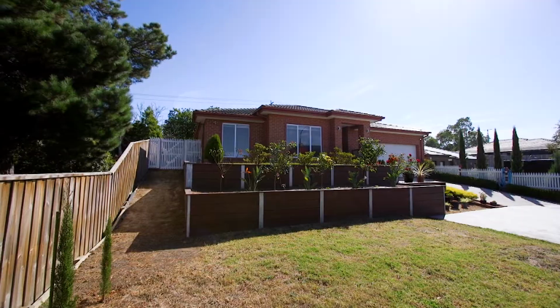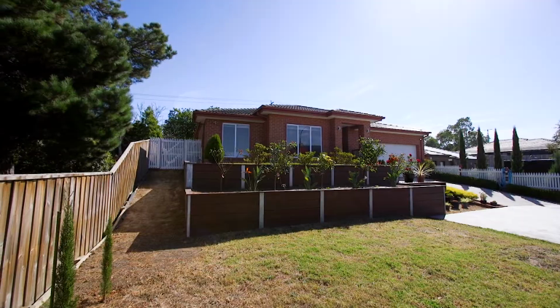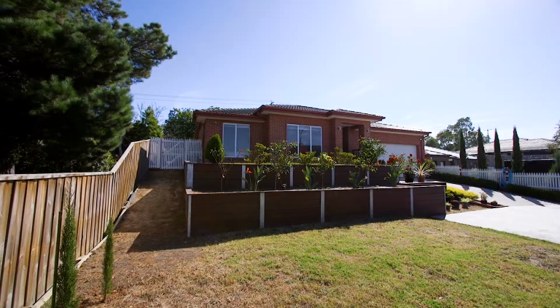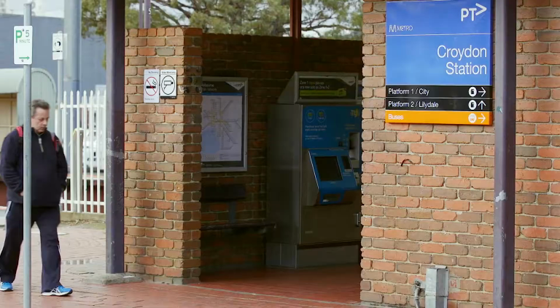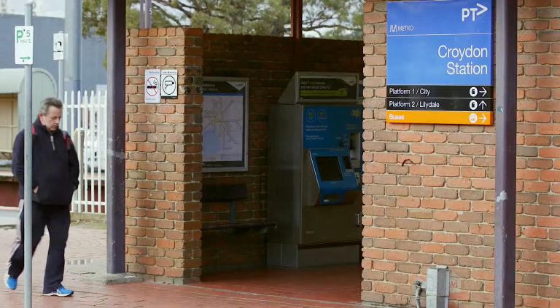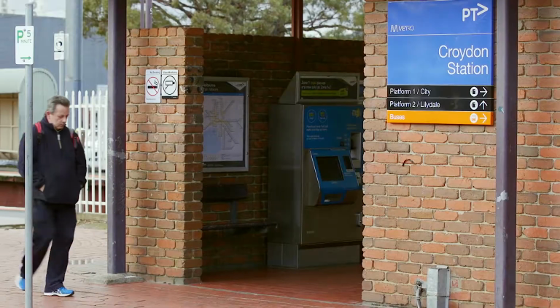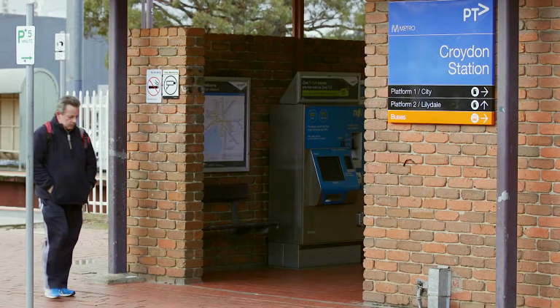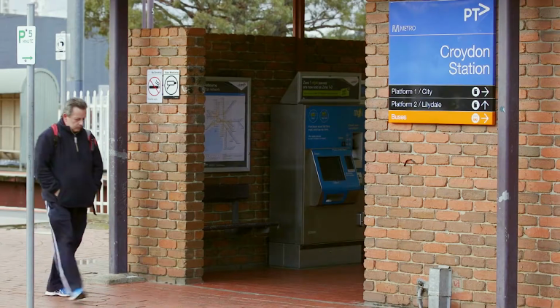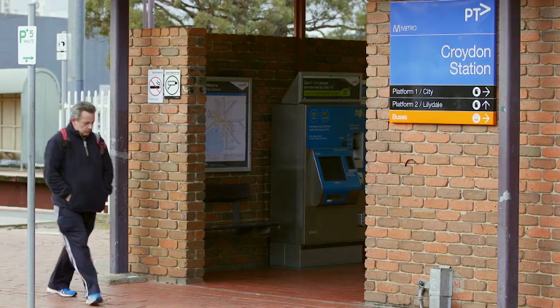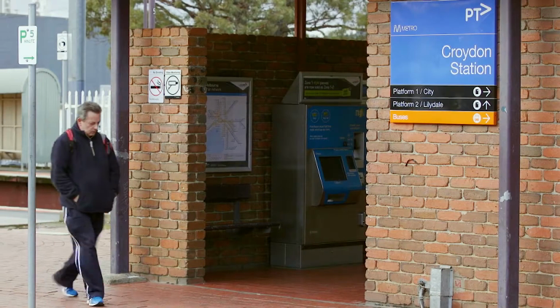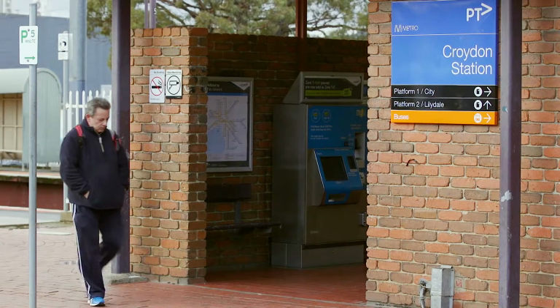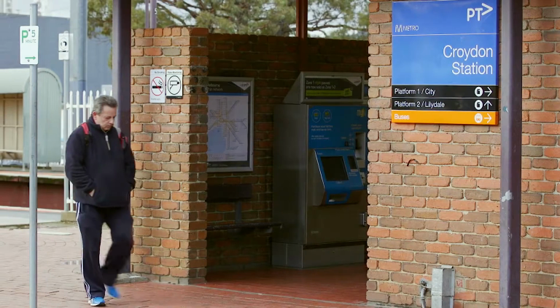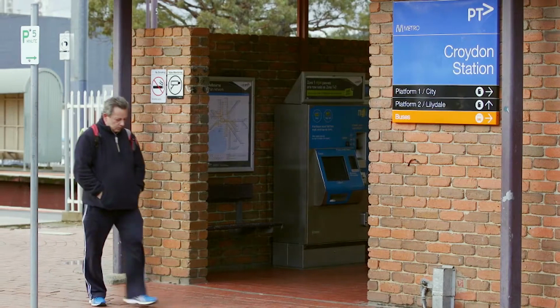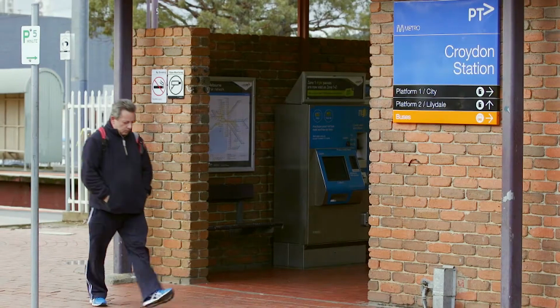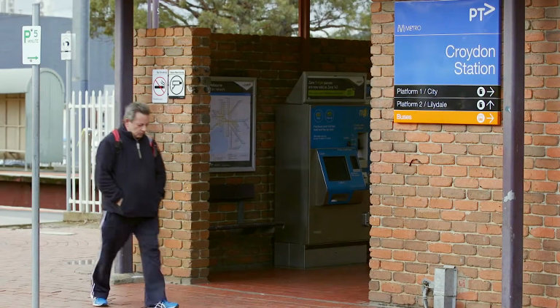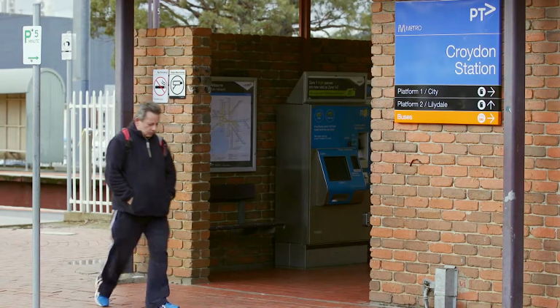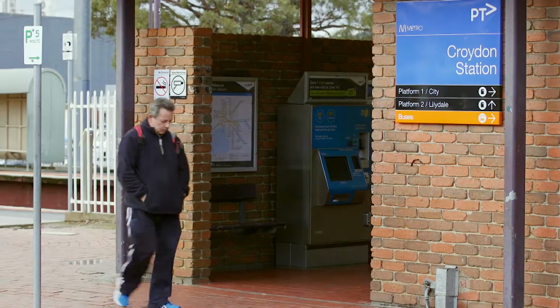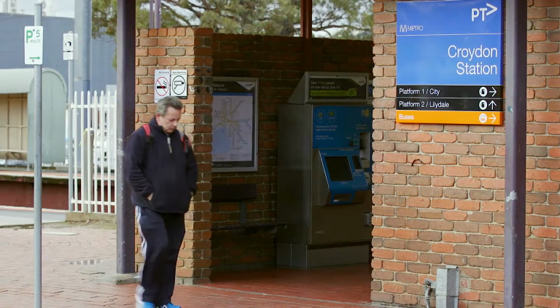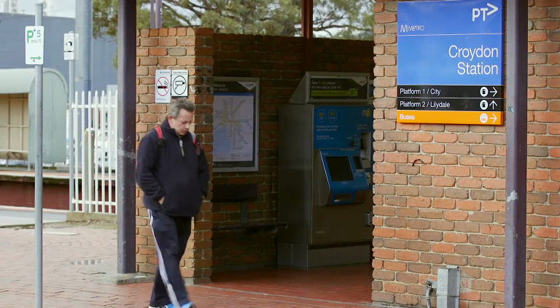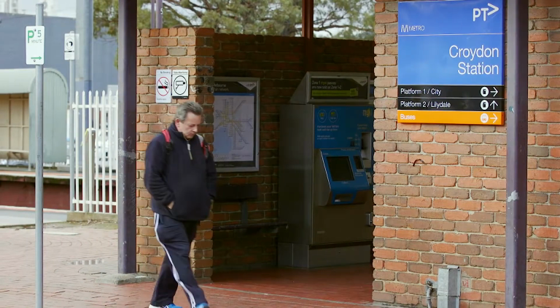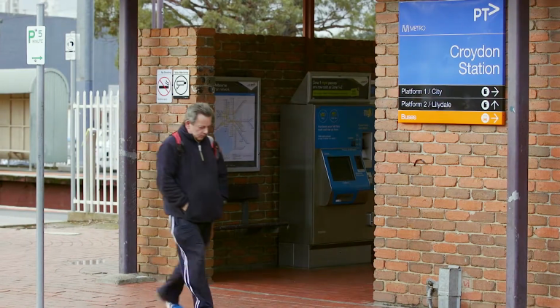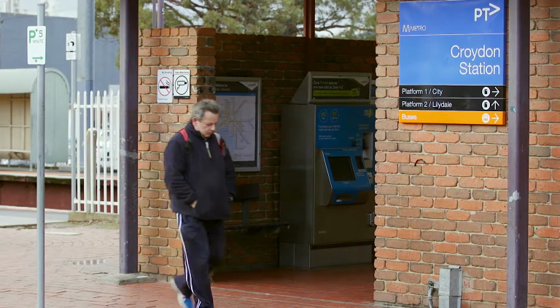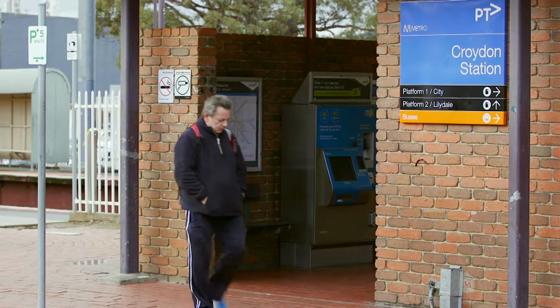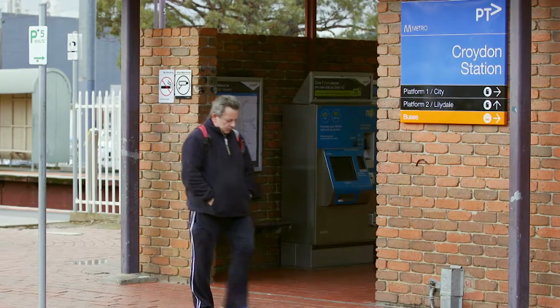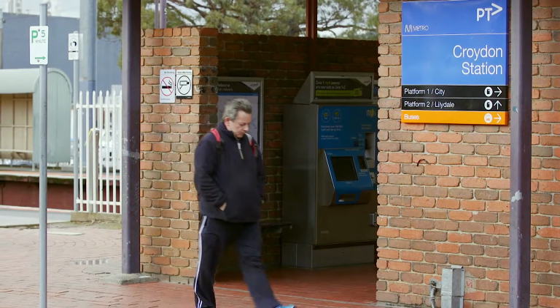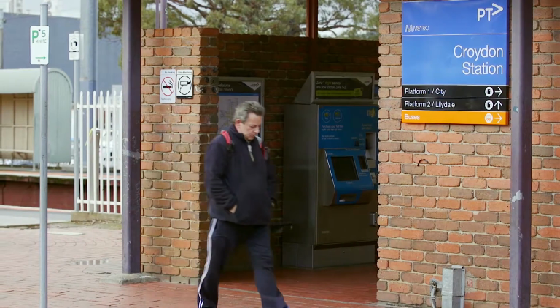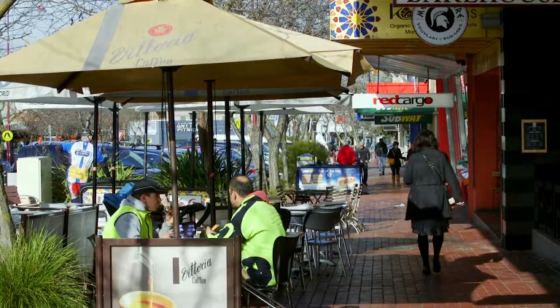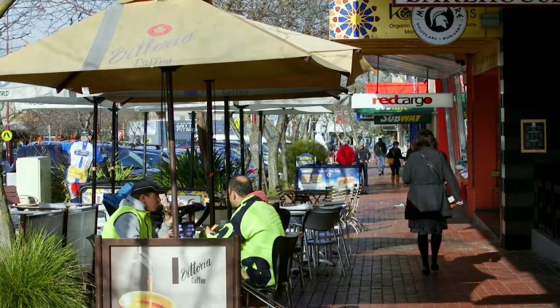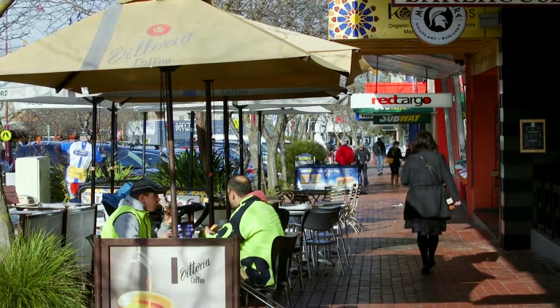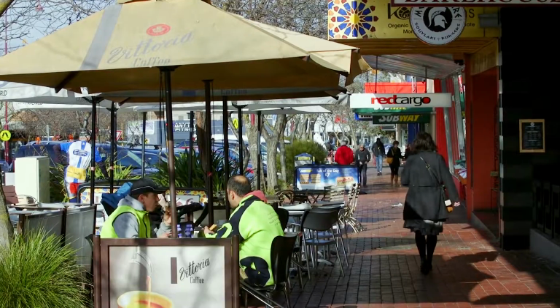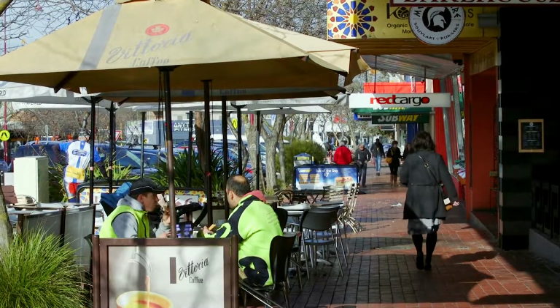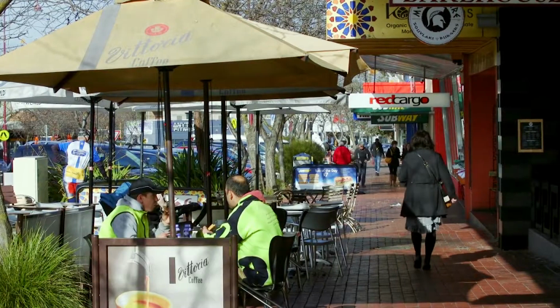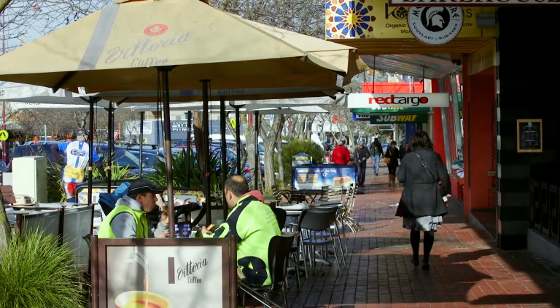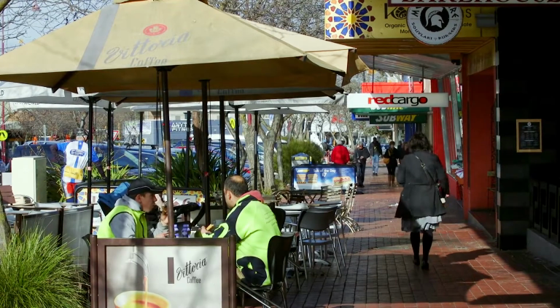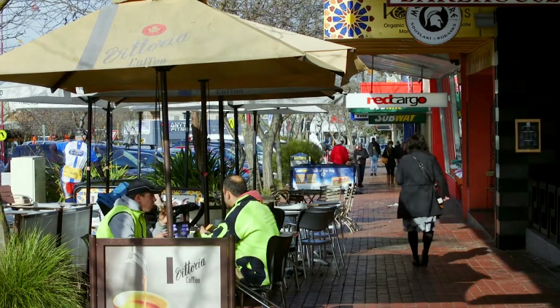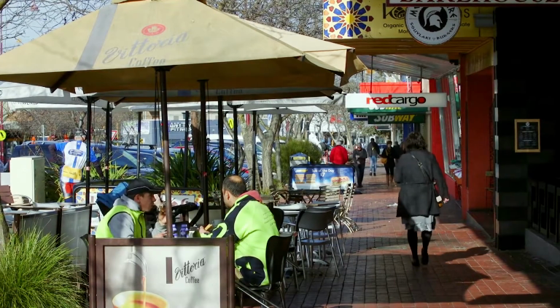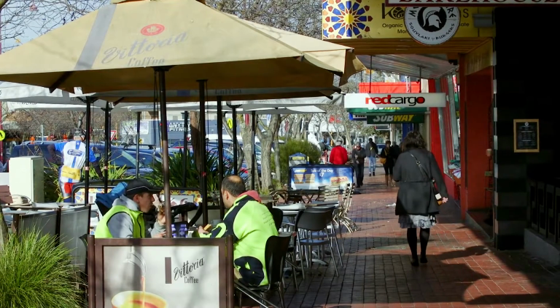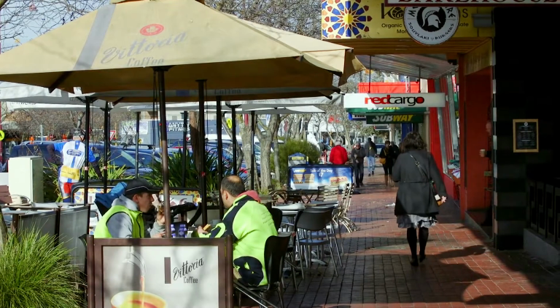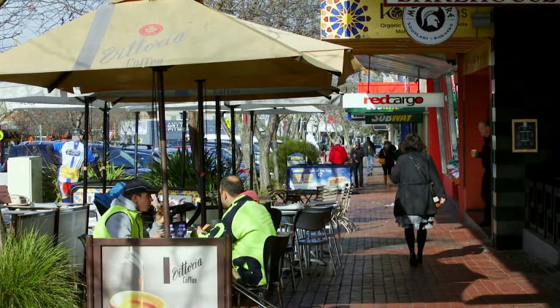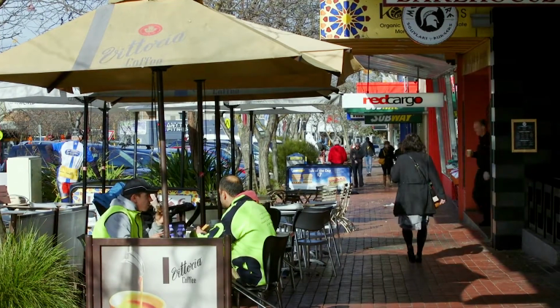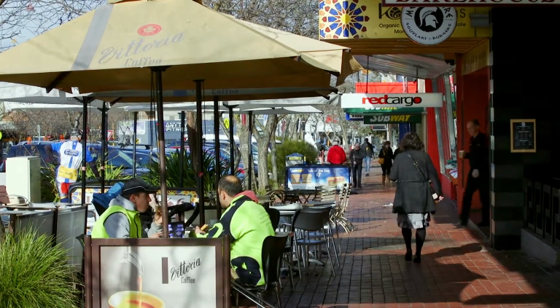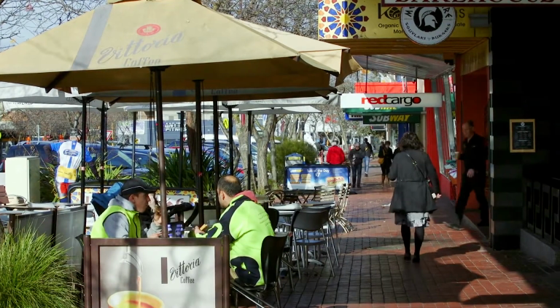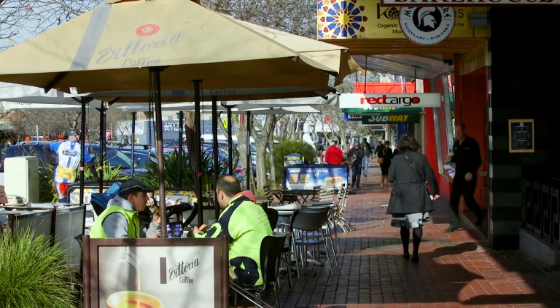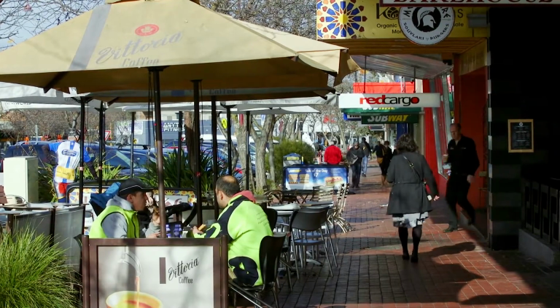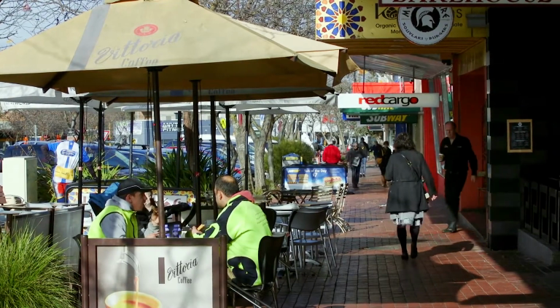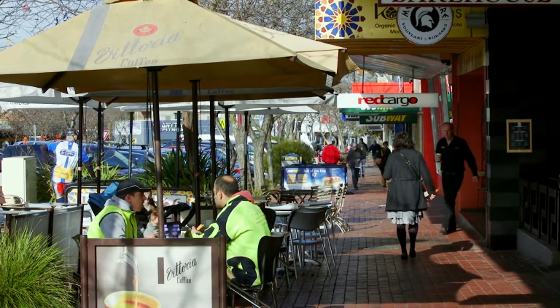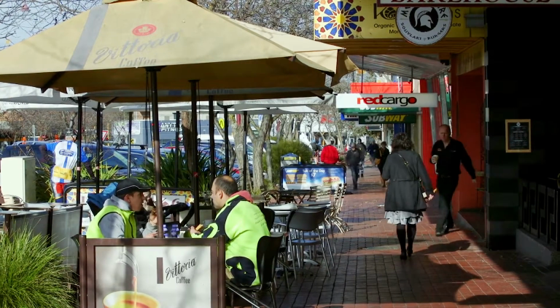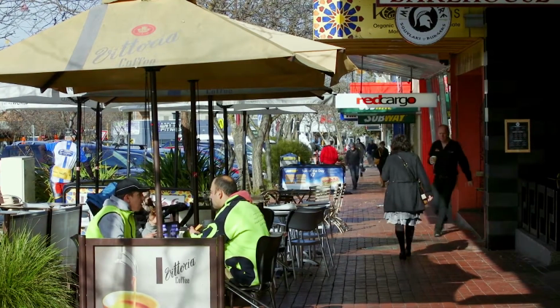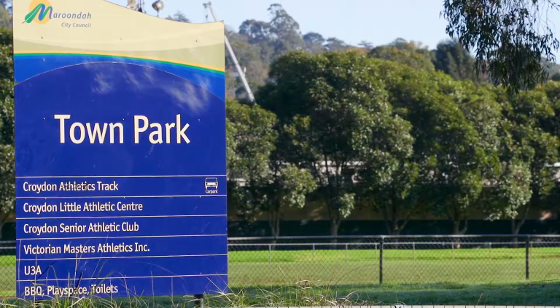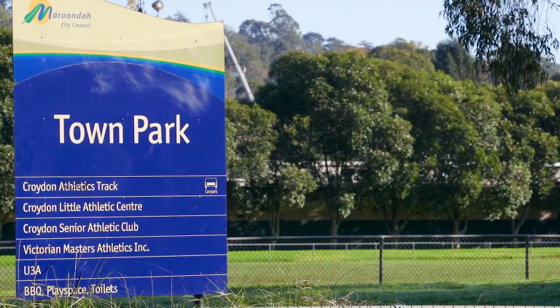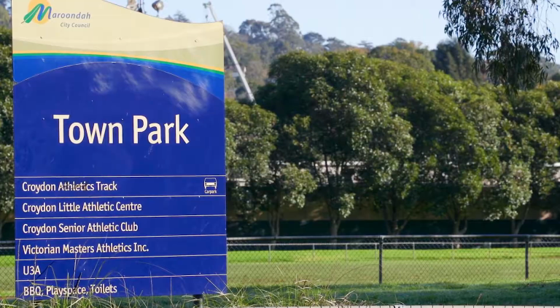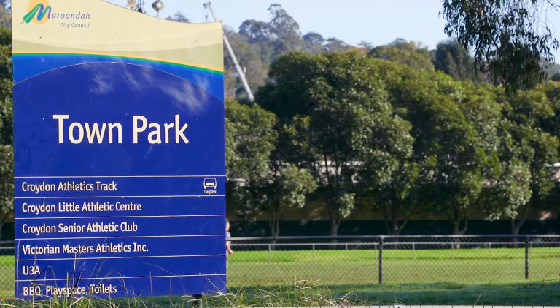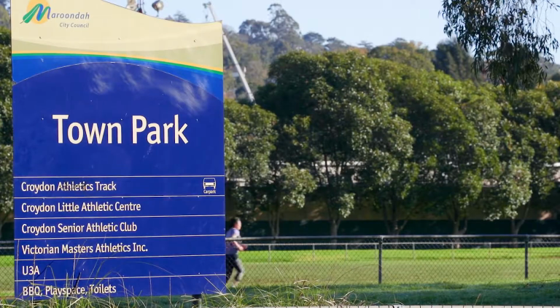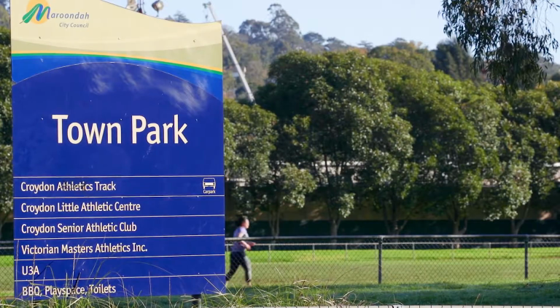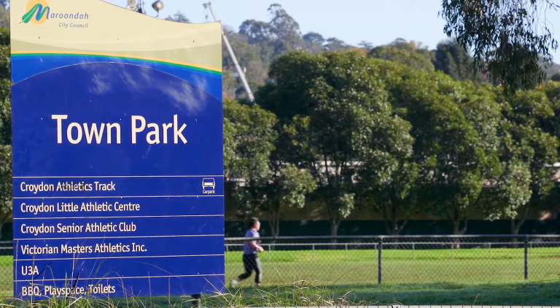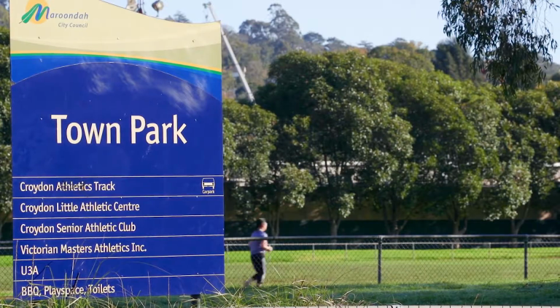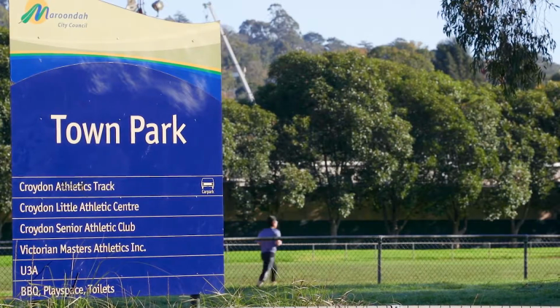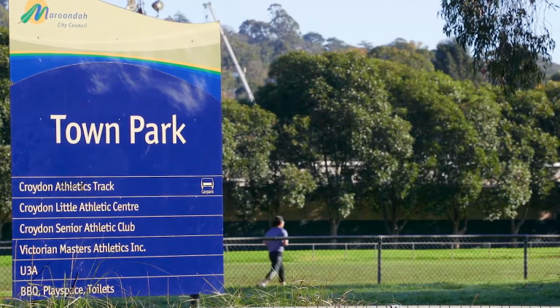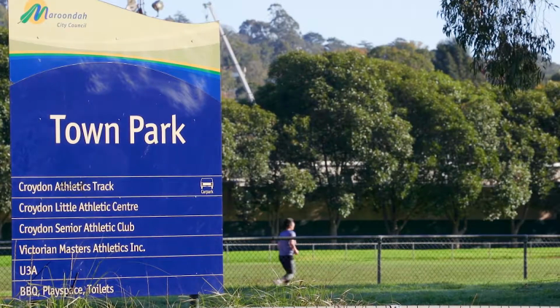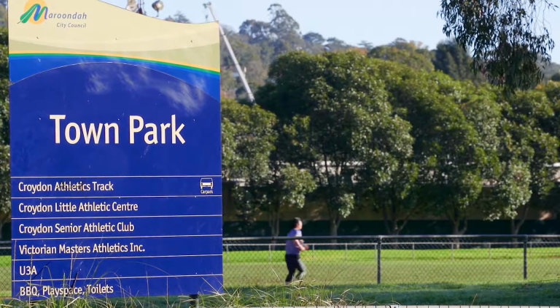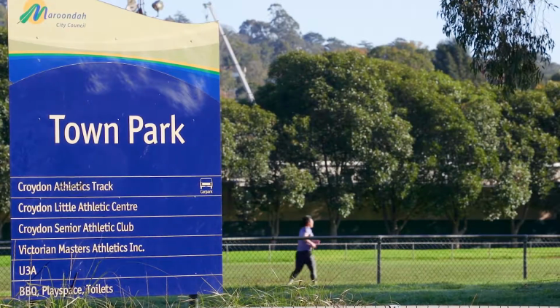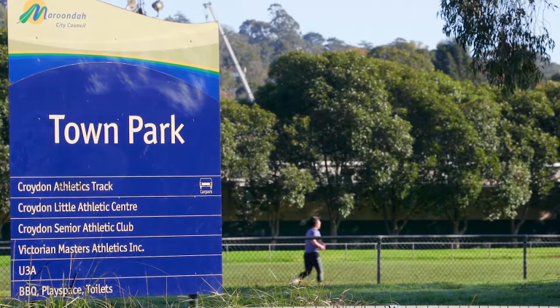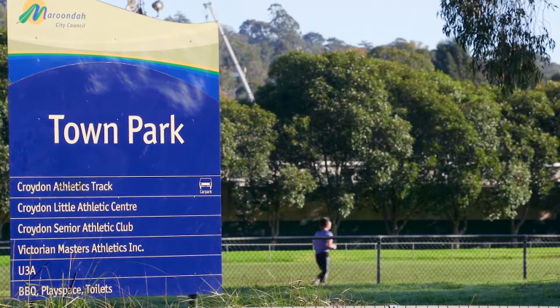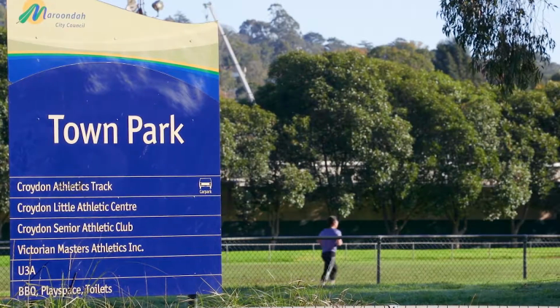With close proximity to buses, rail and Croydon Main Street, it truly is an ideal location to call home.